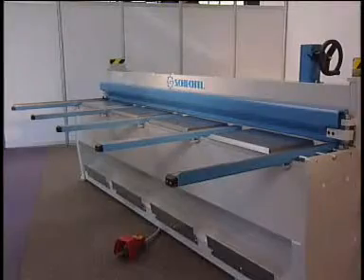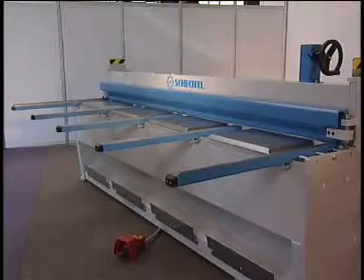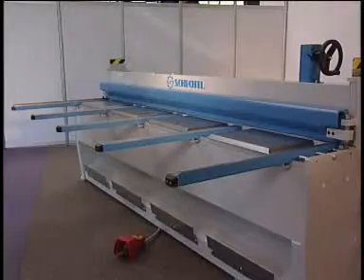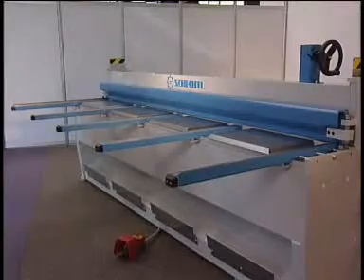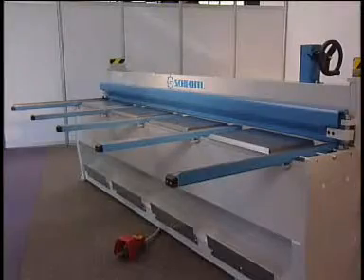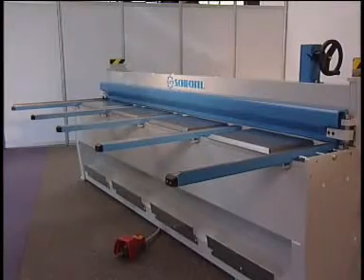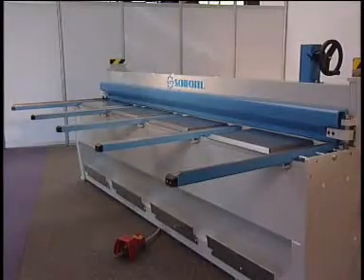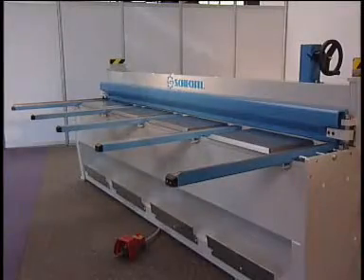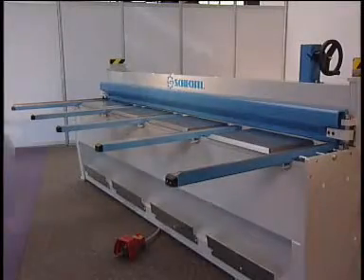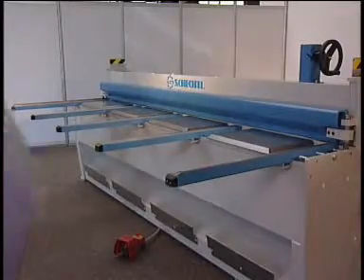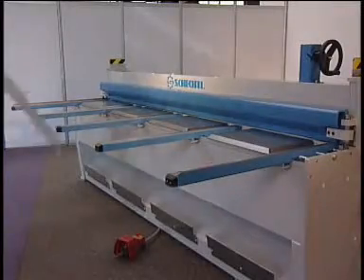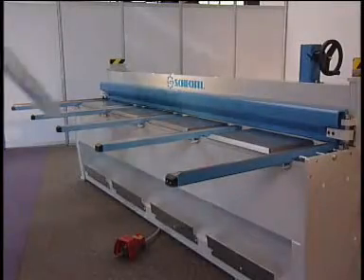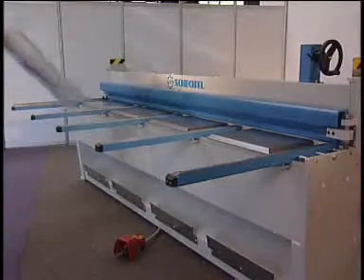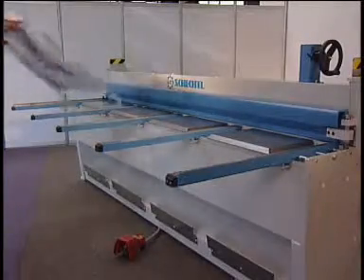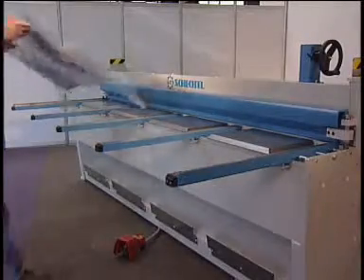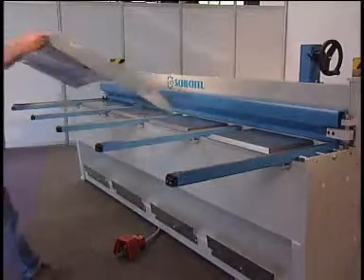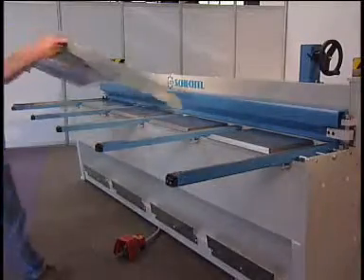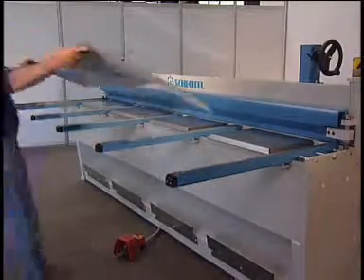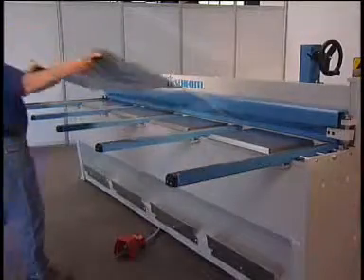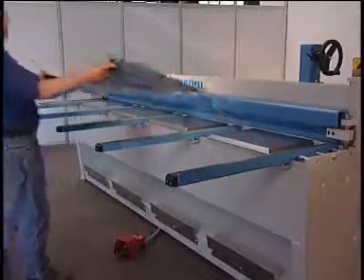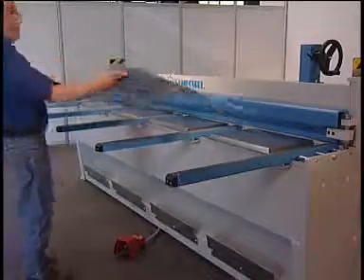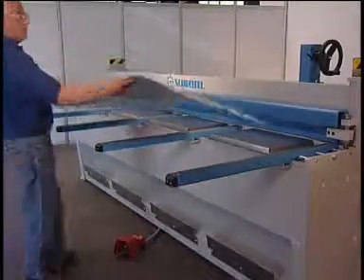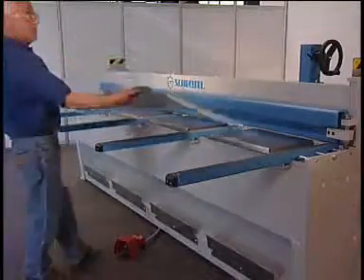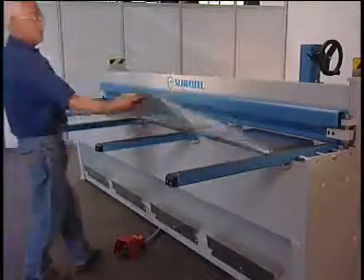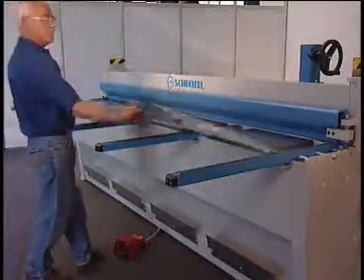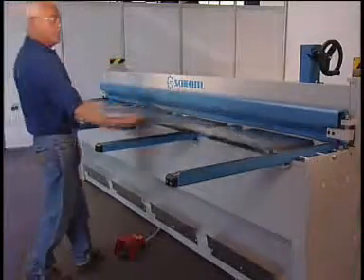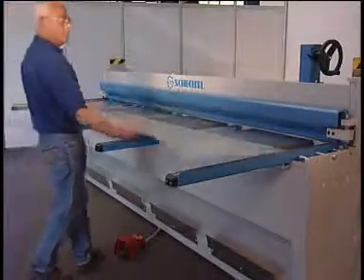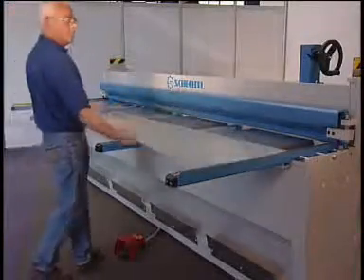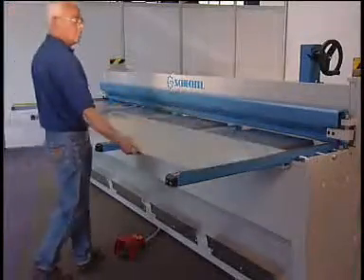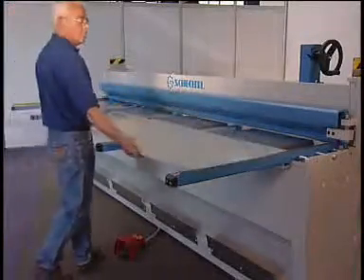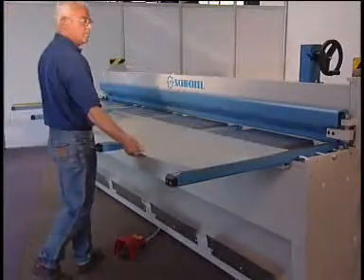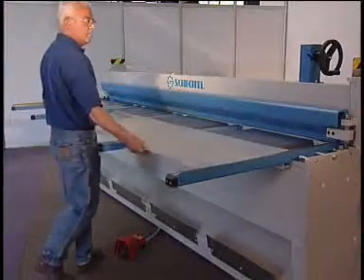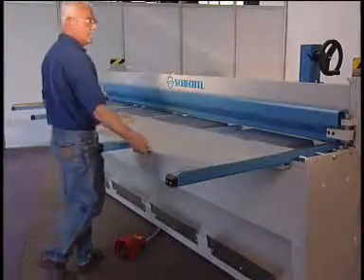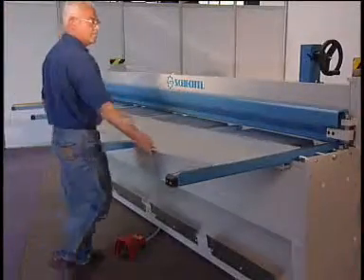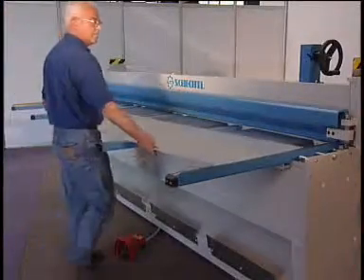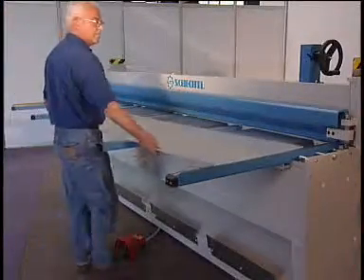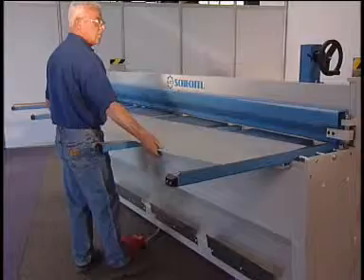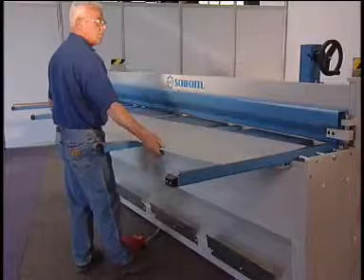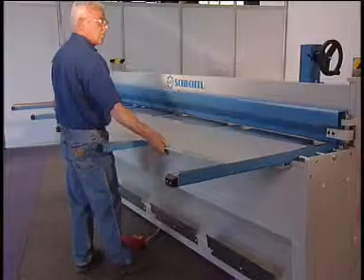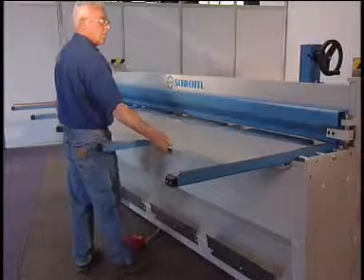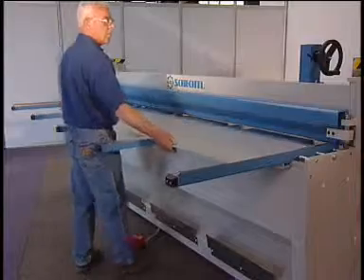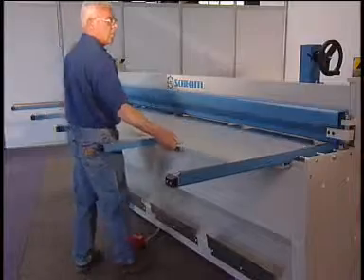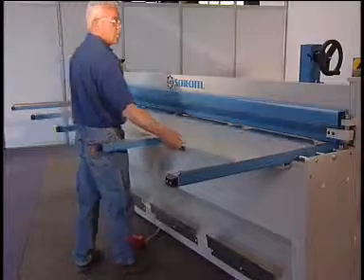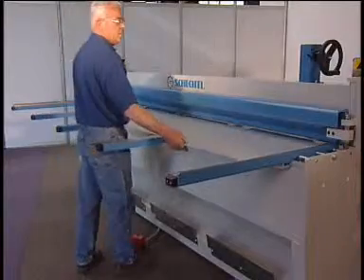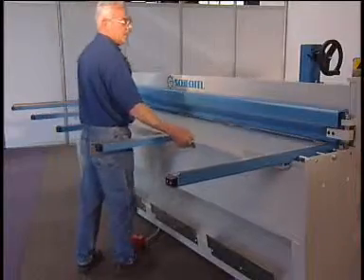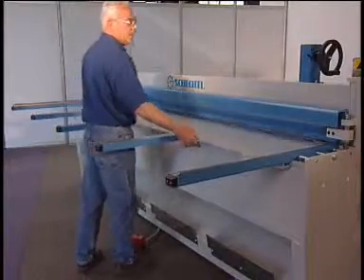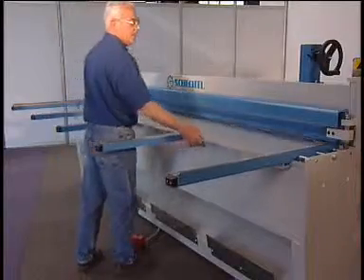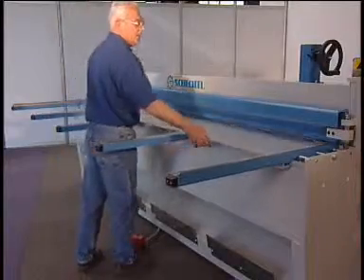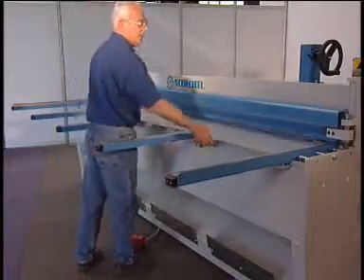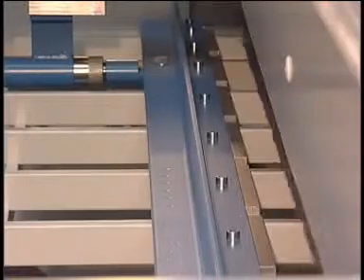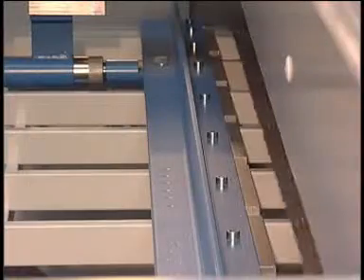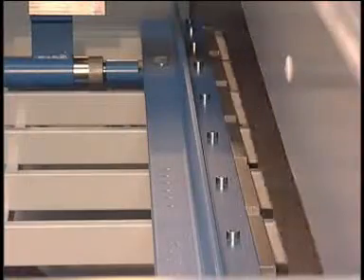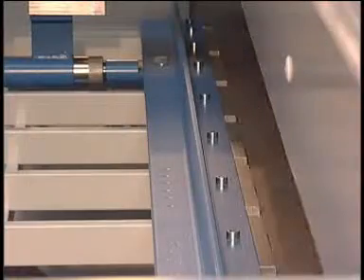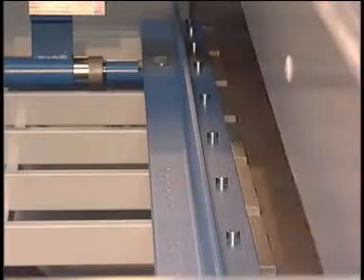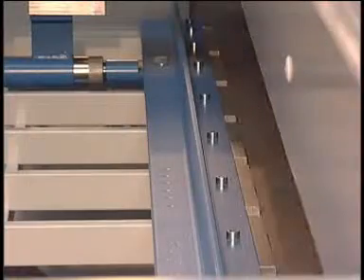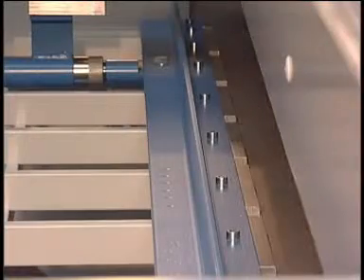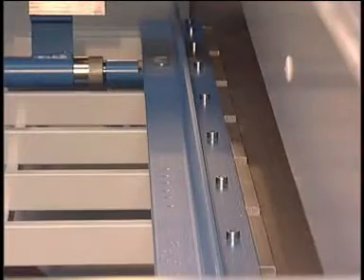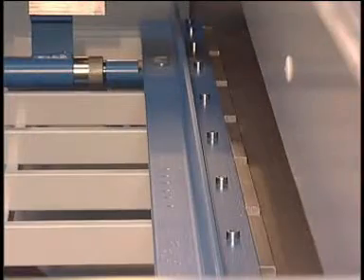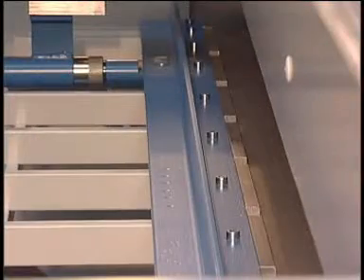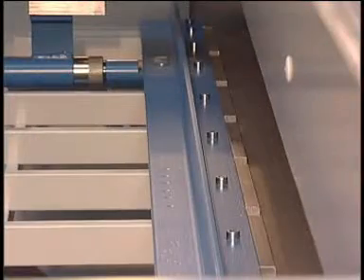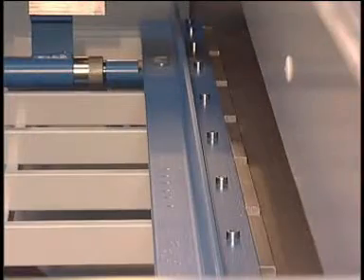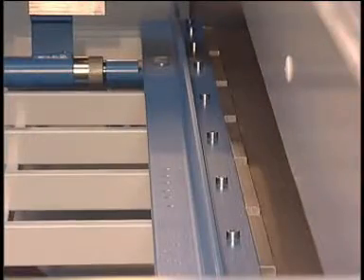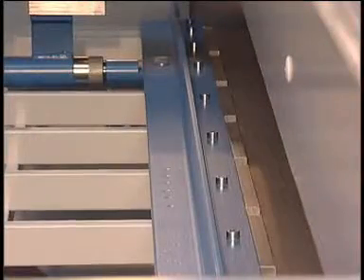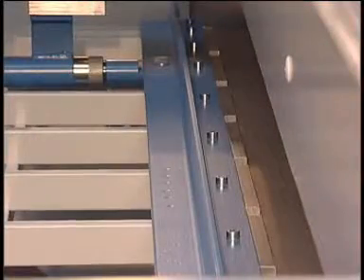Move the sheet underneath the hold-on bar, against the back gauge bar, and press down your foot switch.